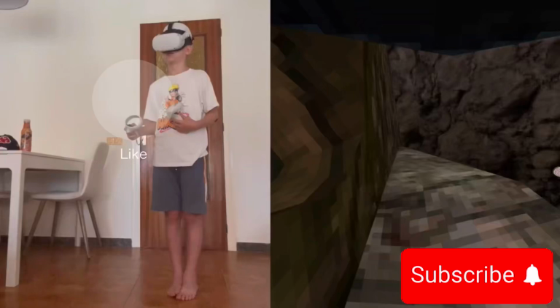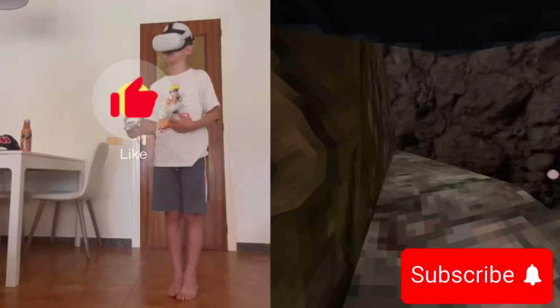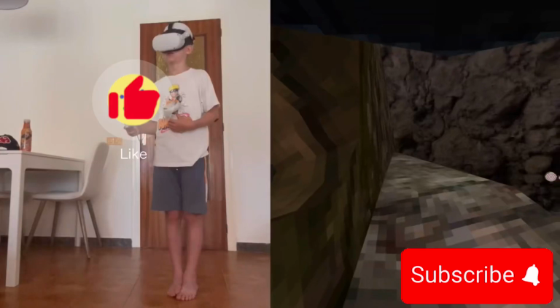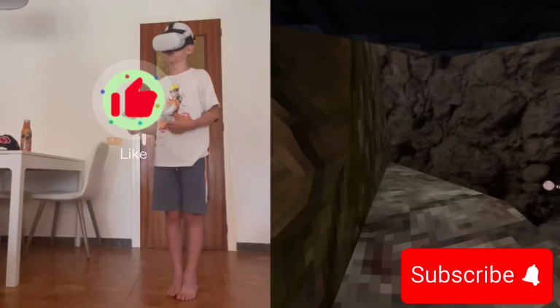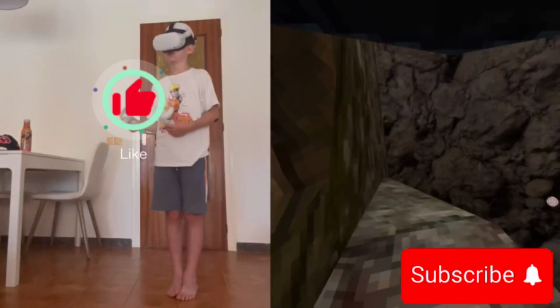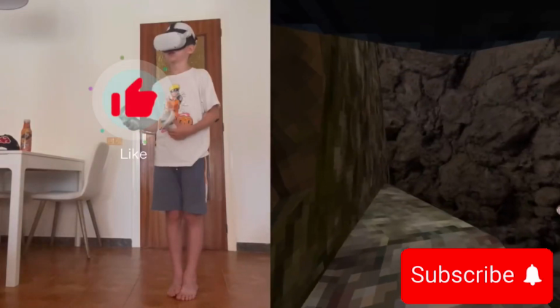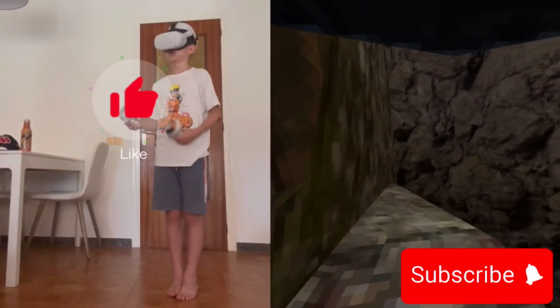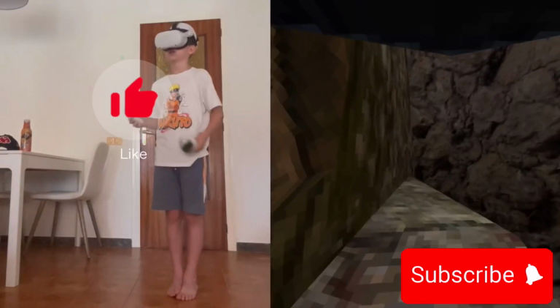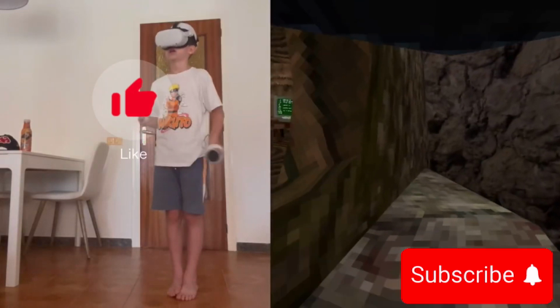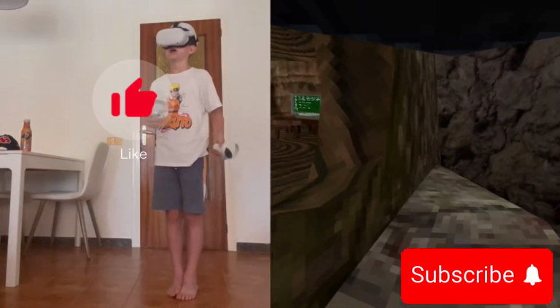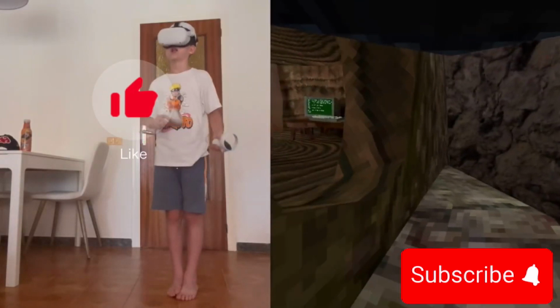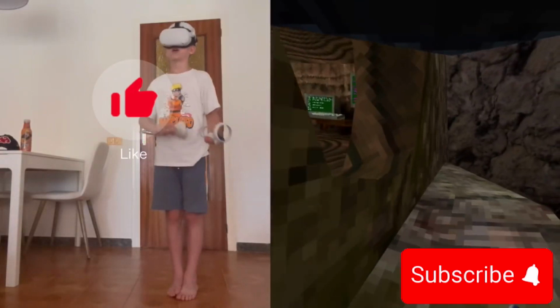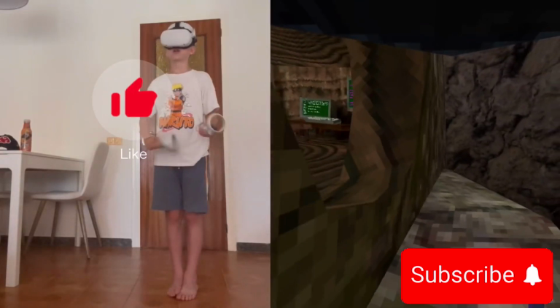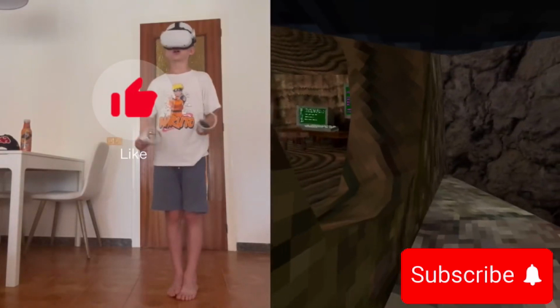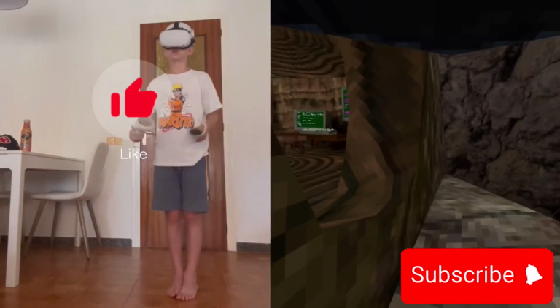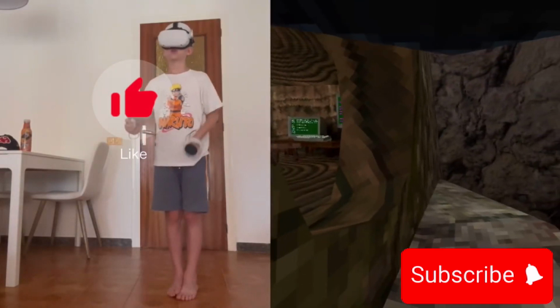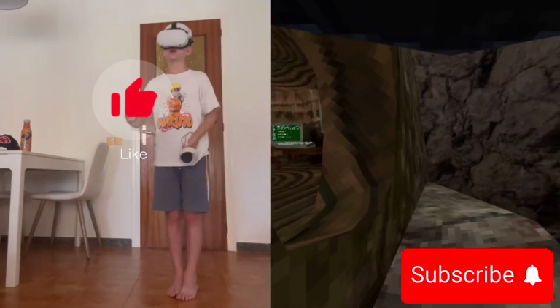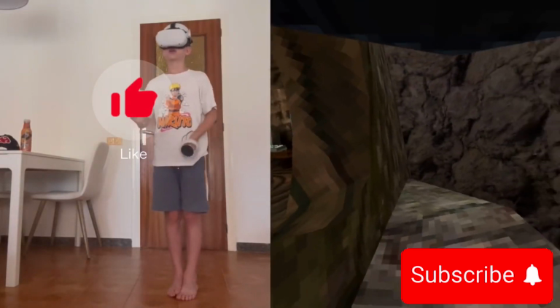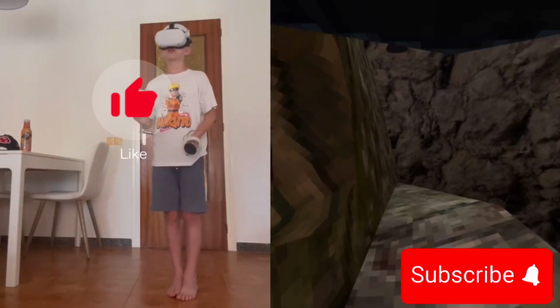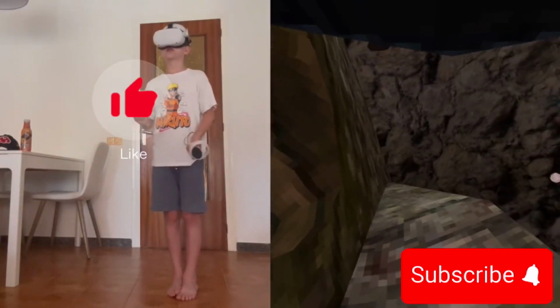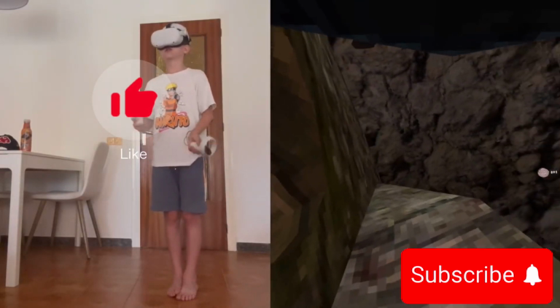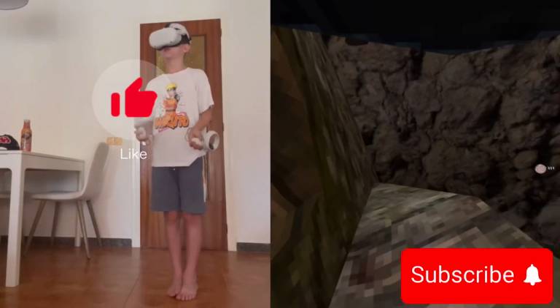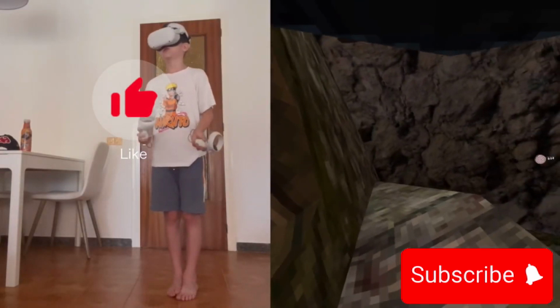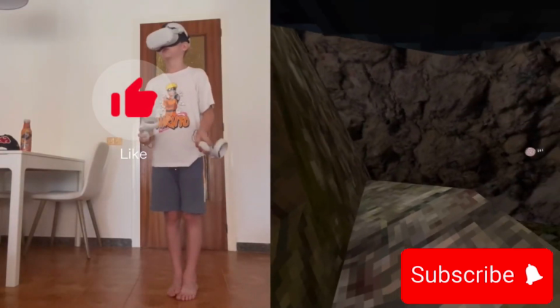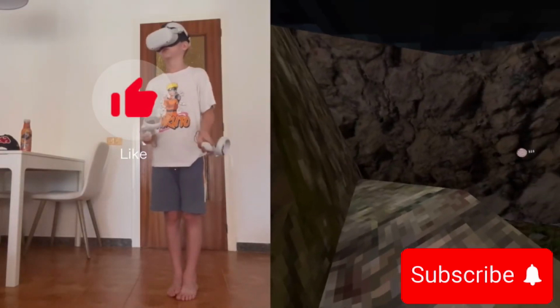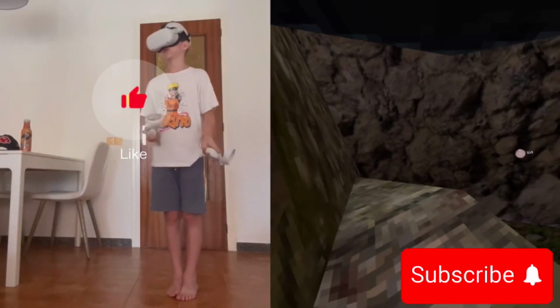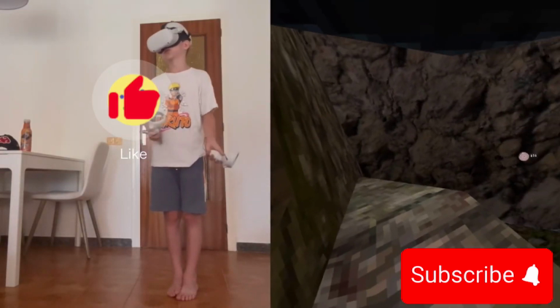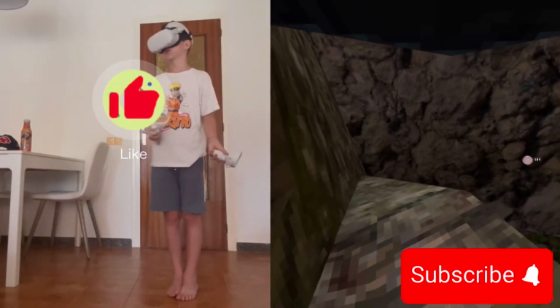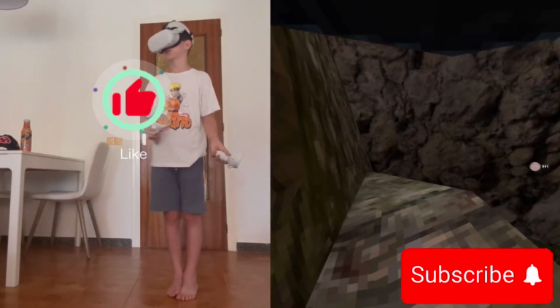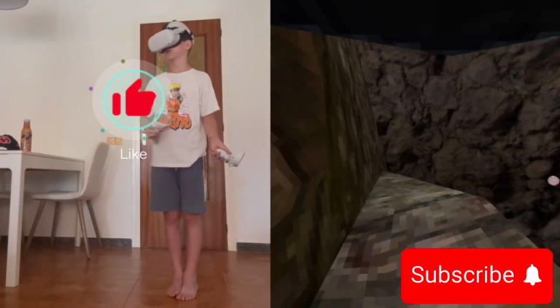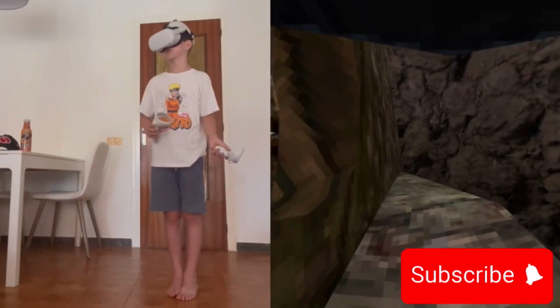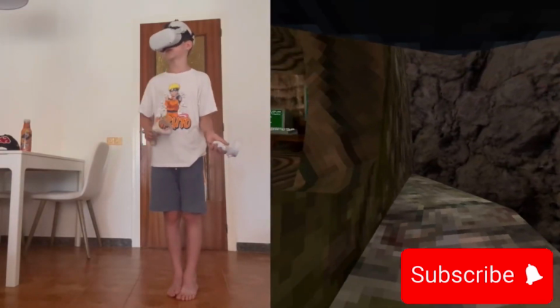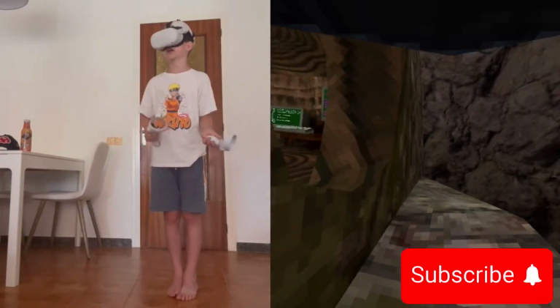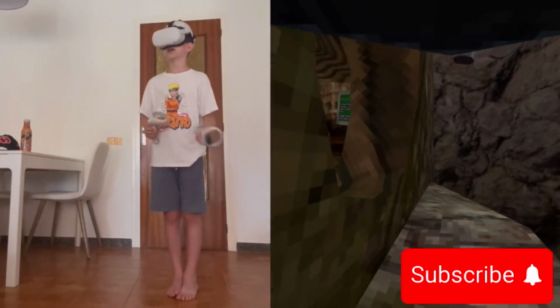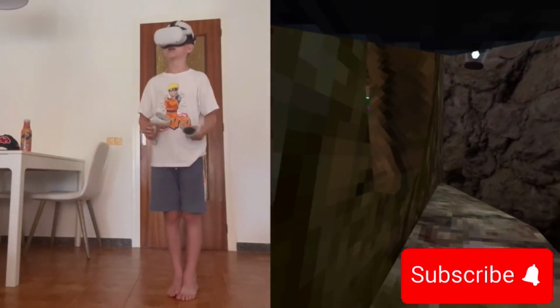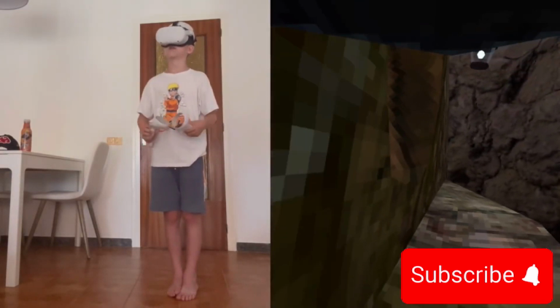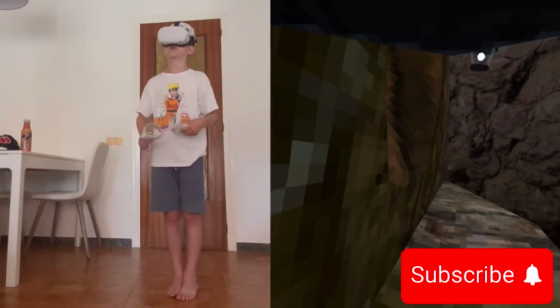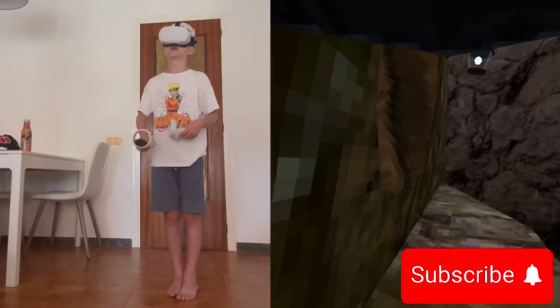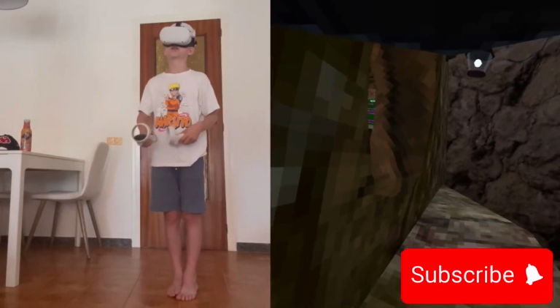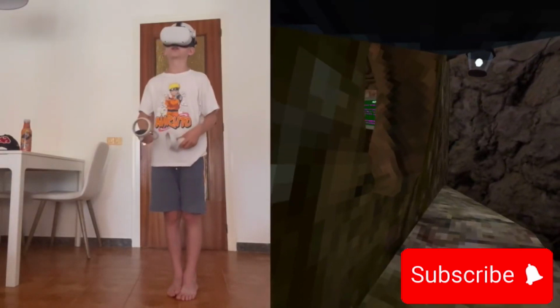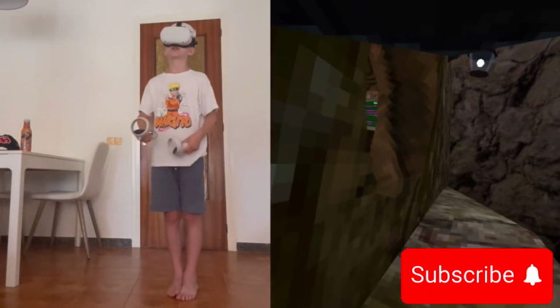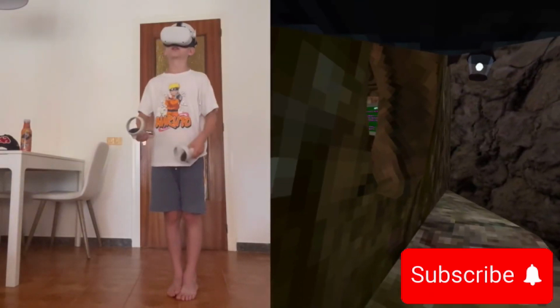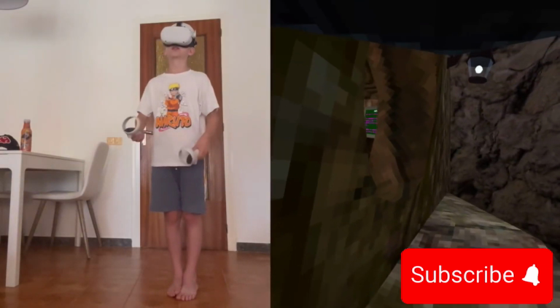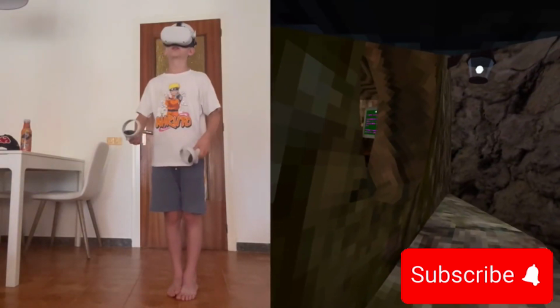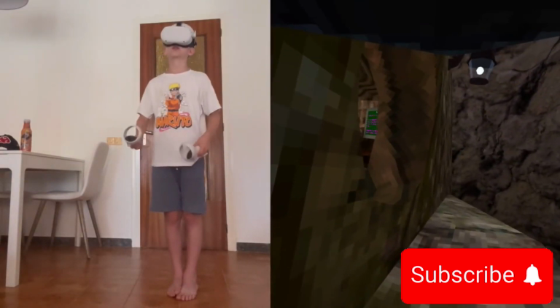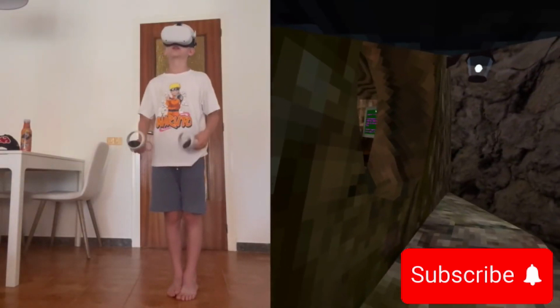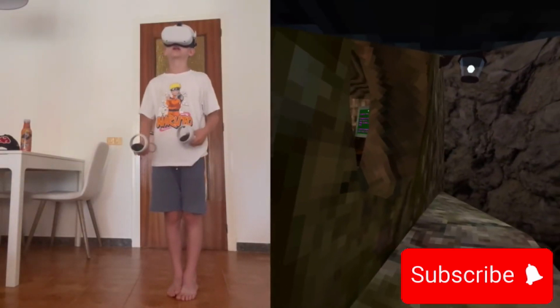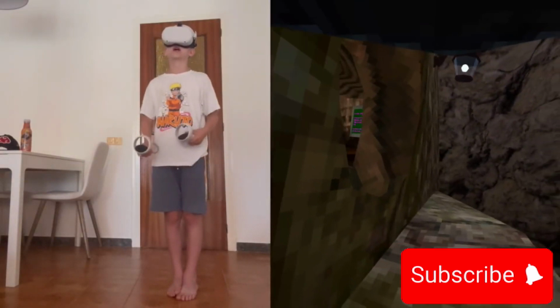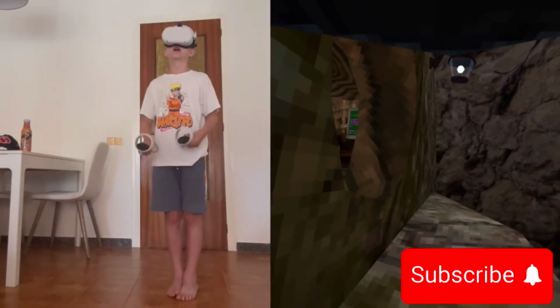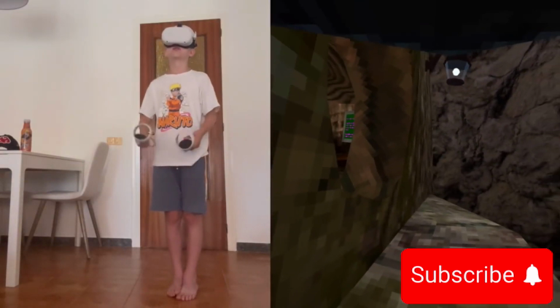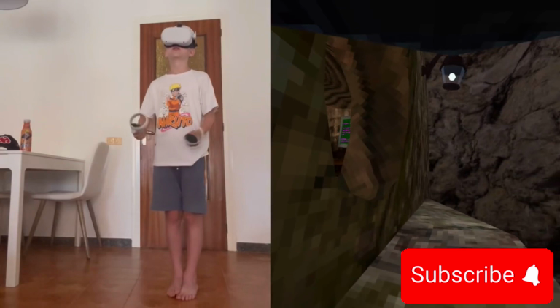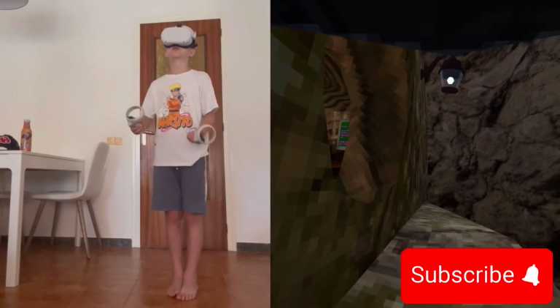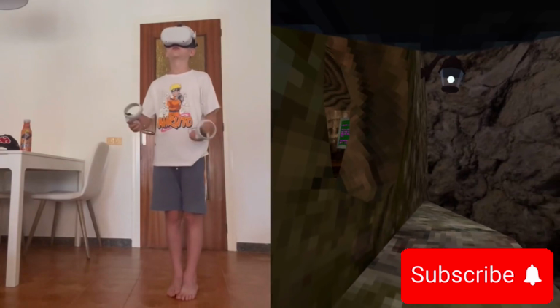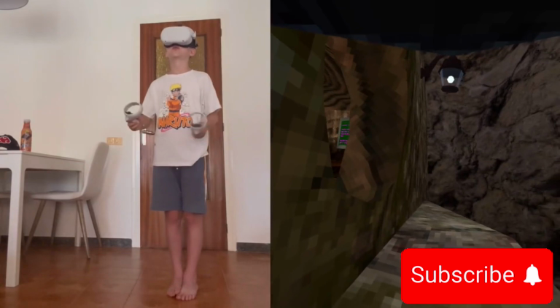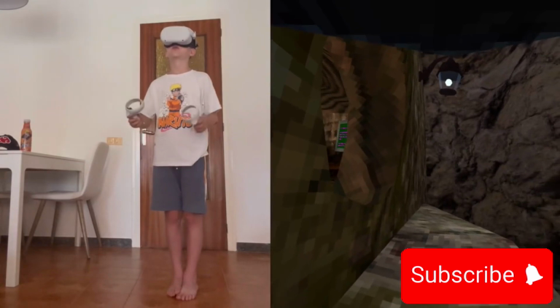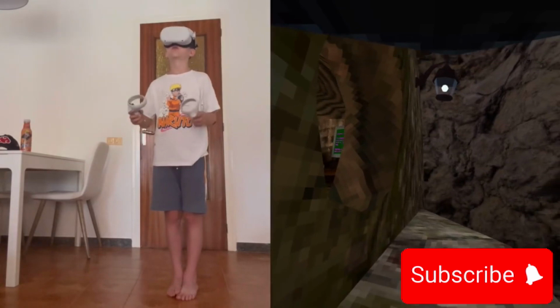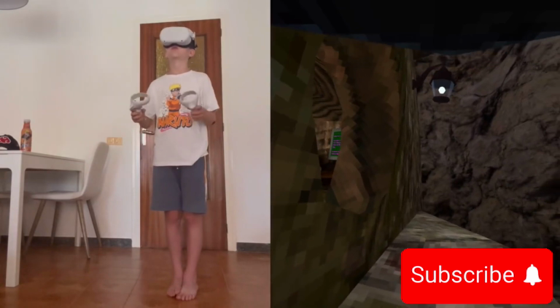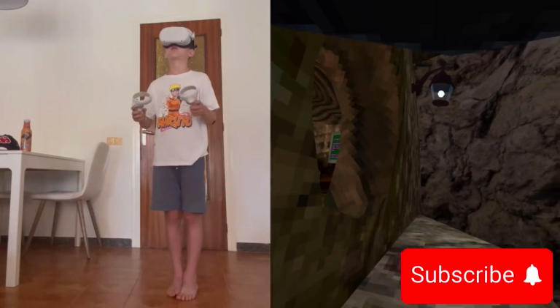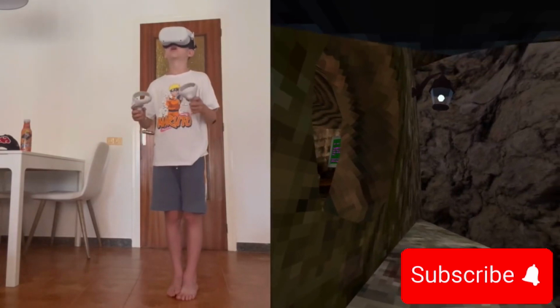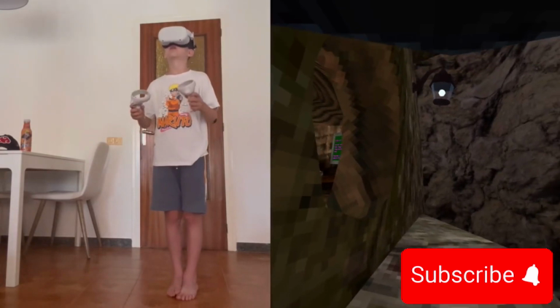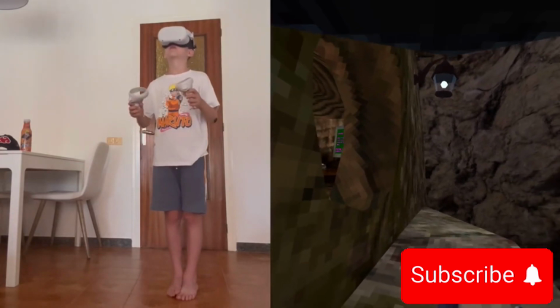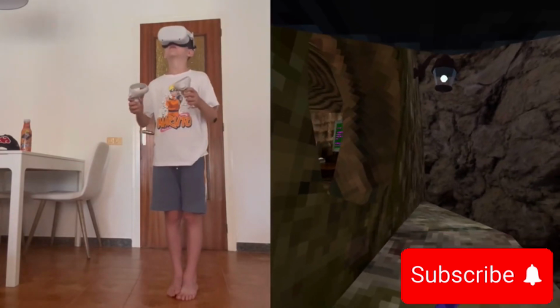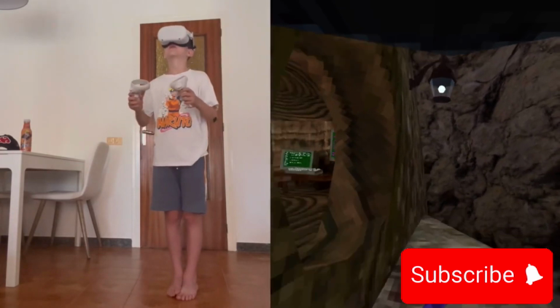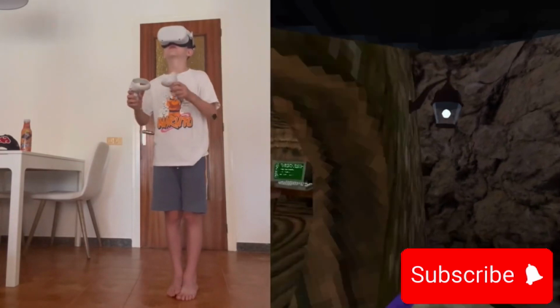Hello guys, welcome to a new tutorial. Today I'm going to teach you how to wall run.